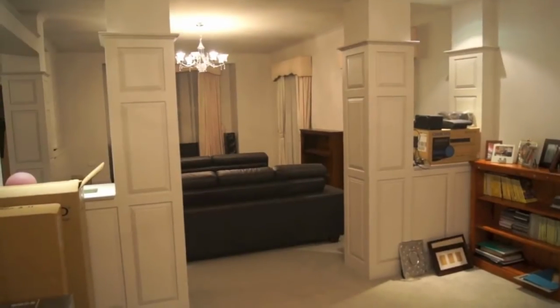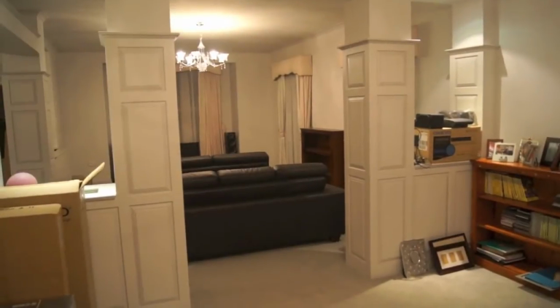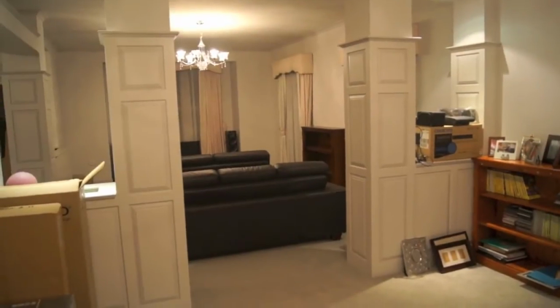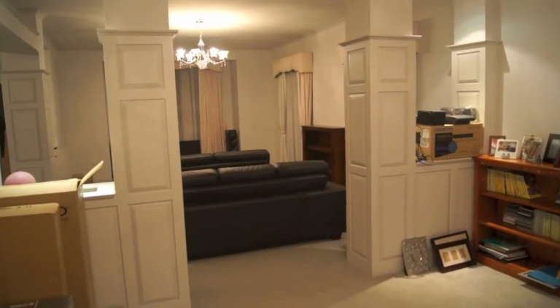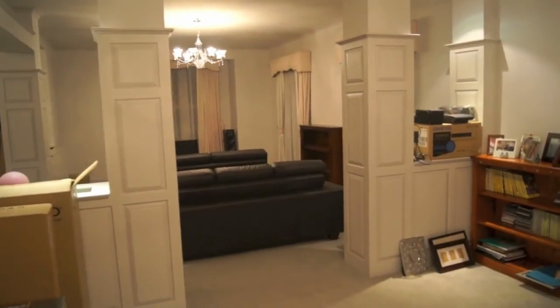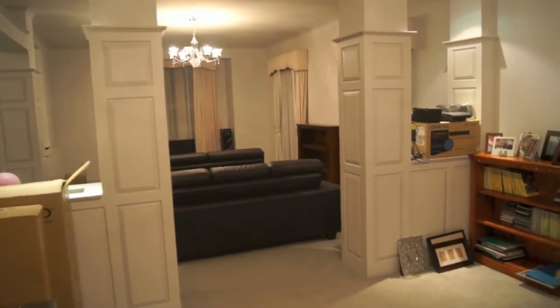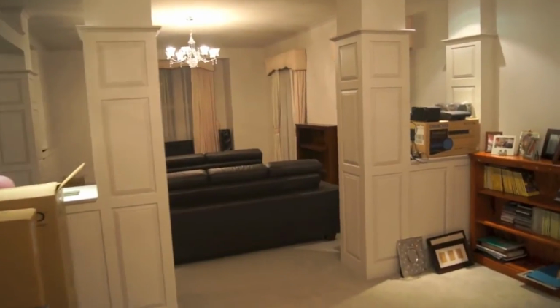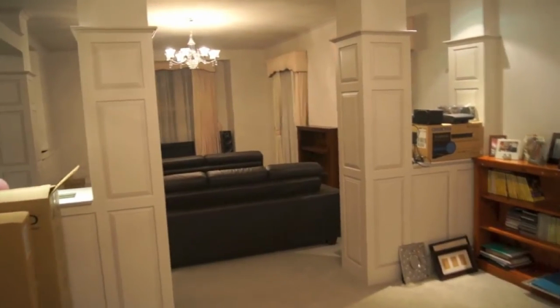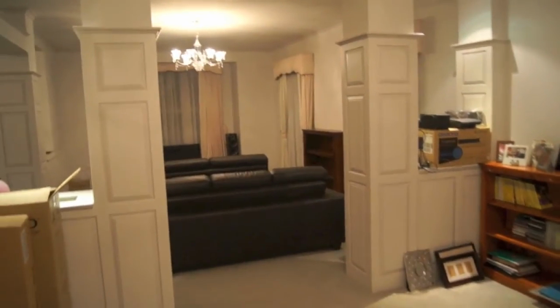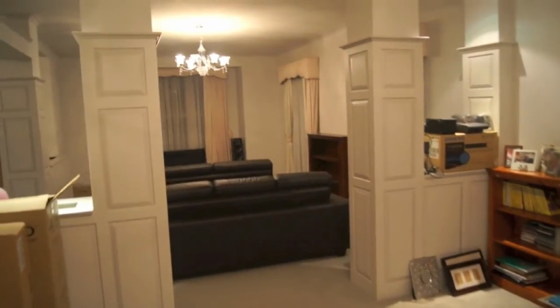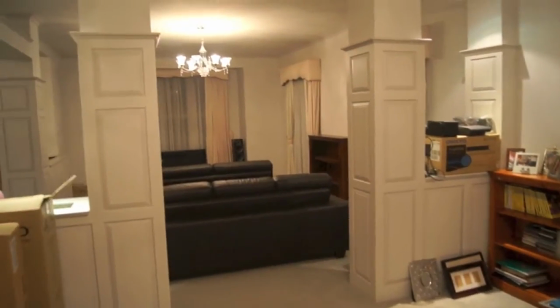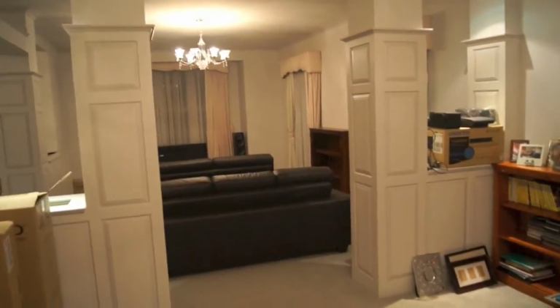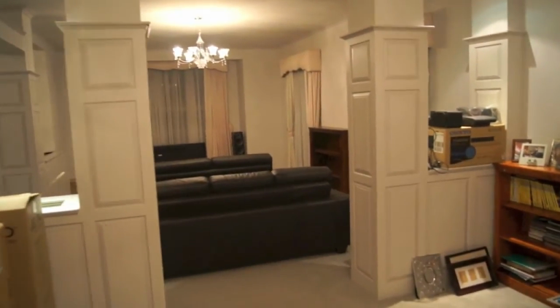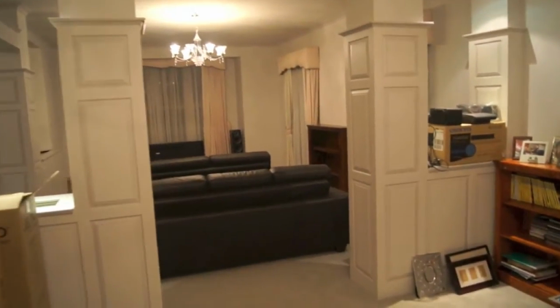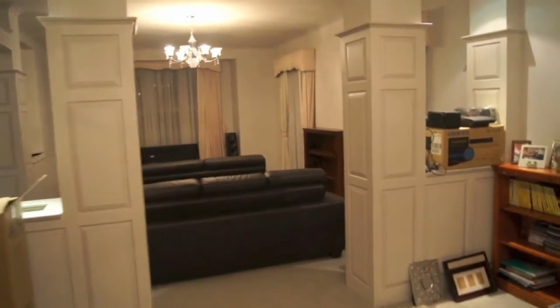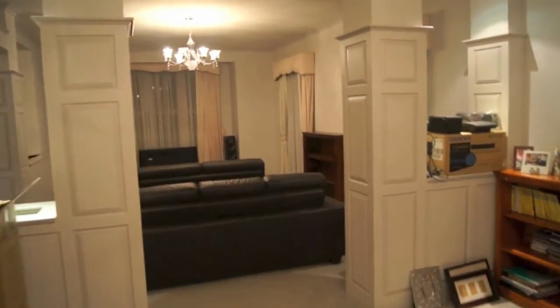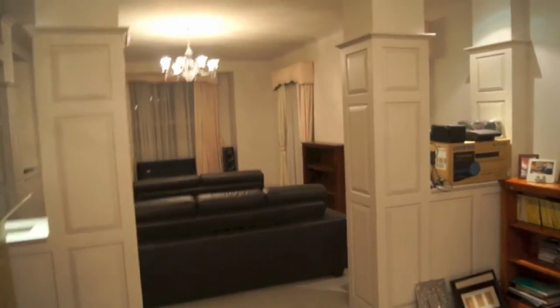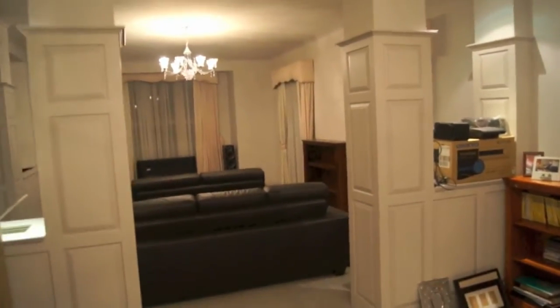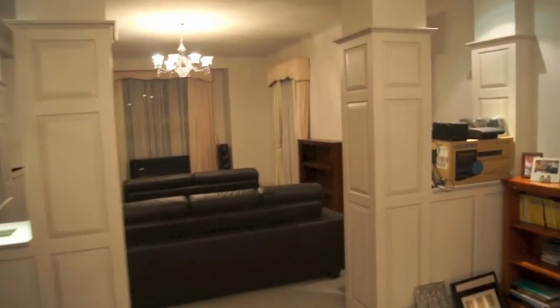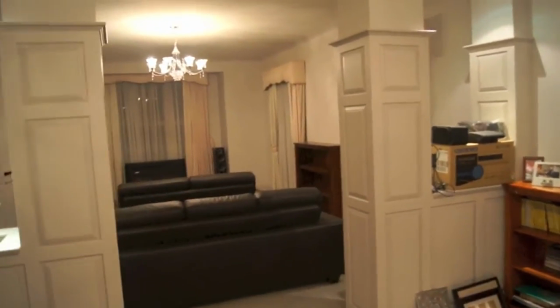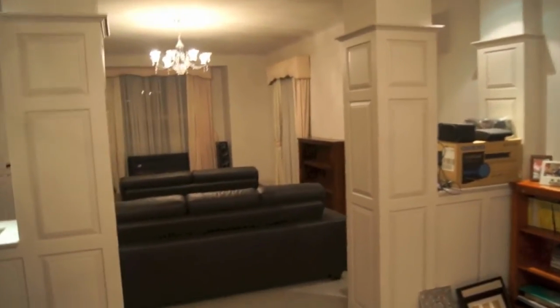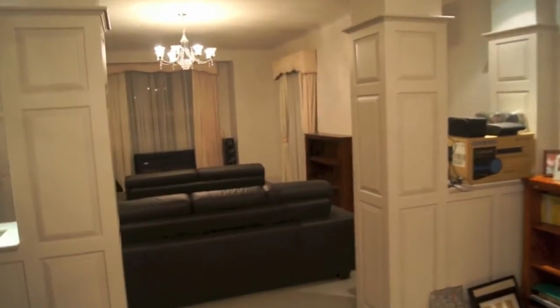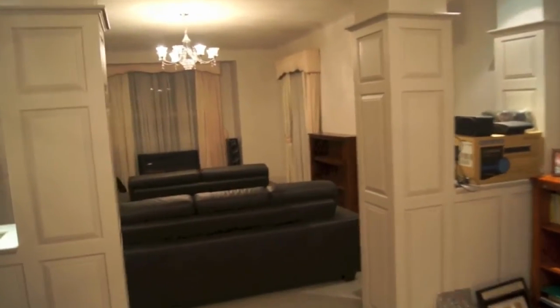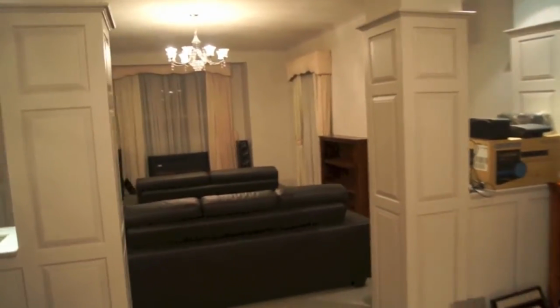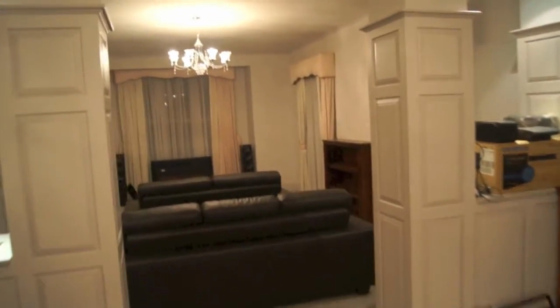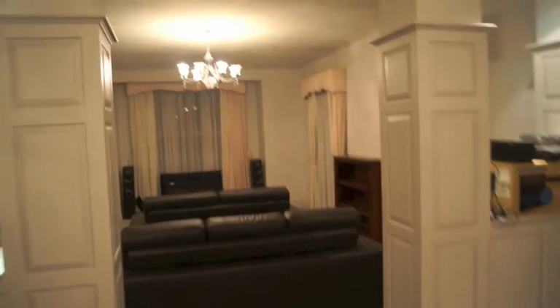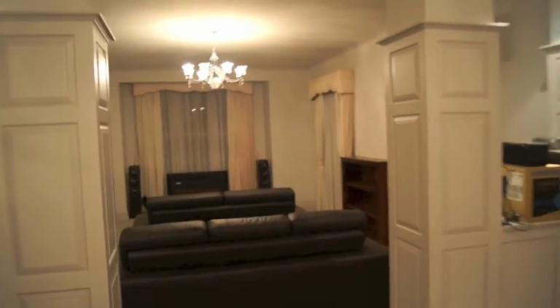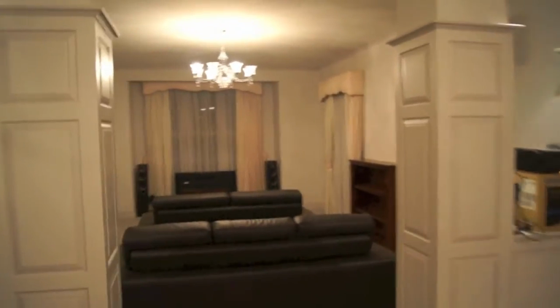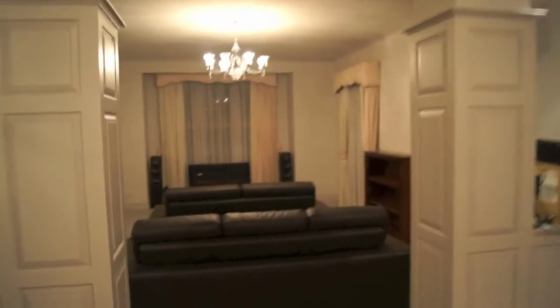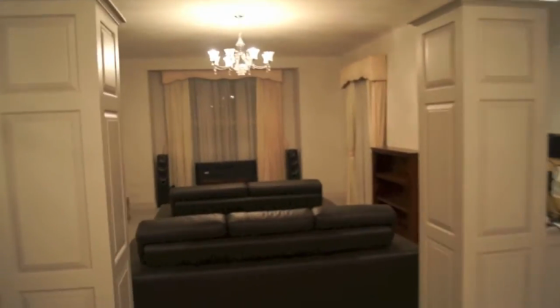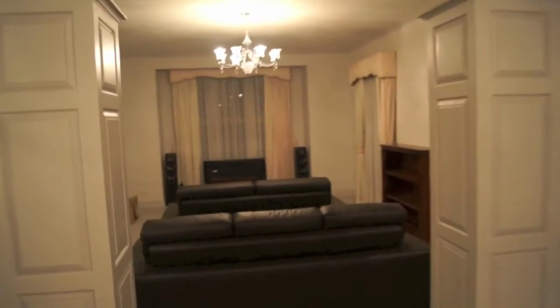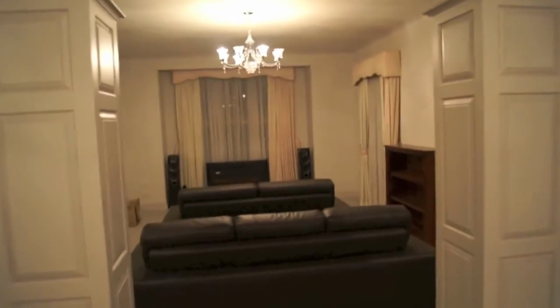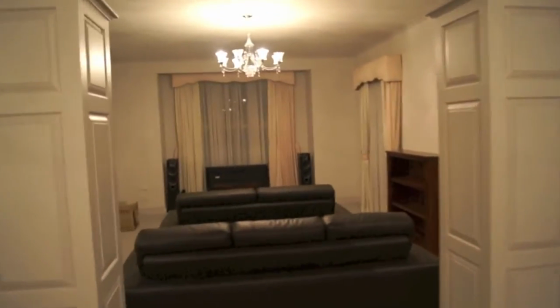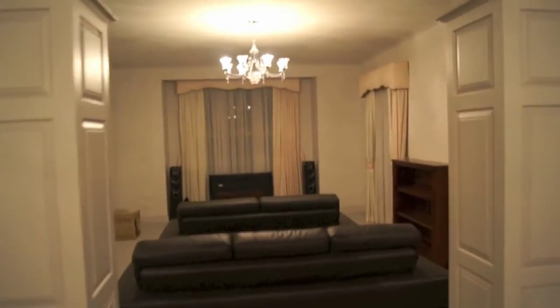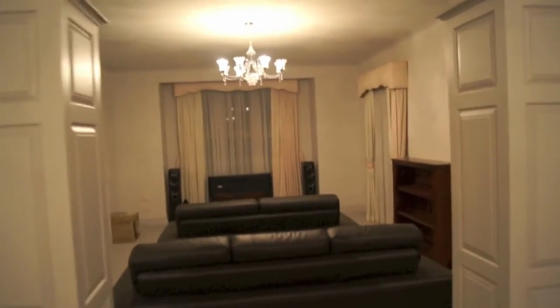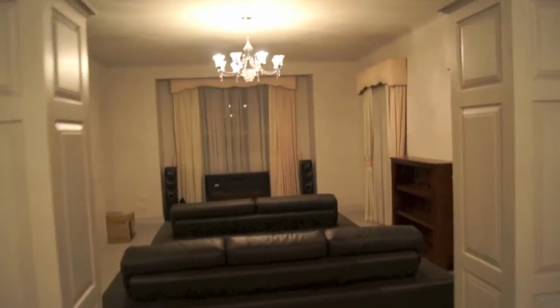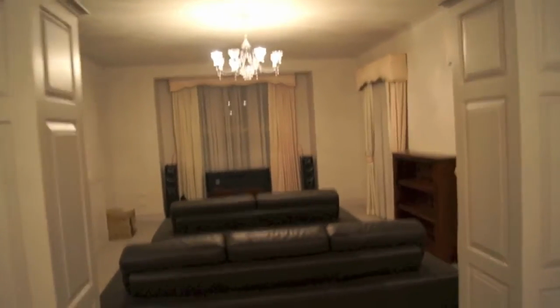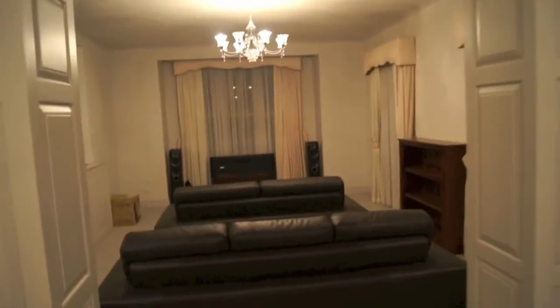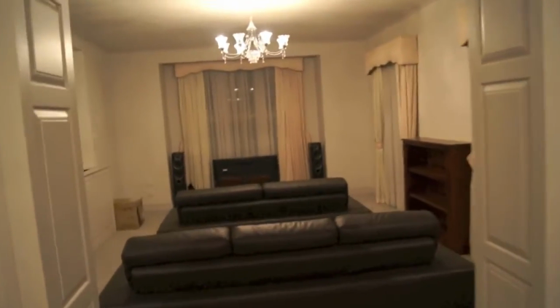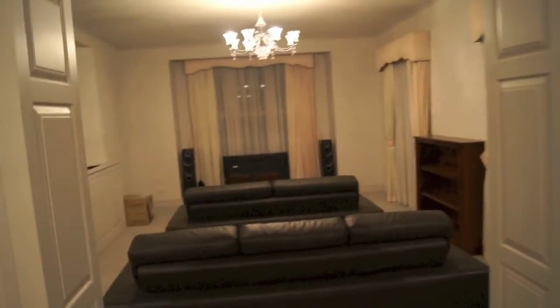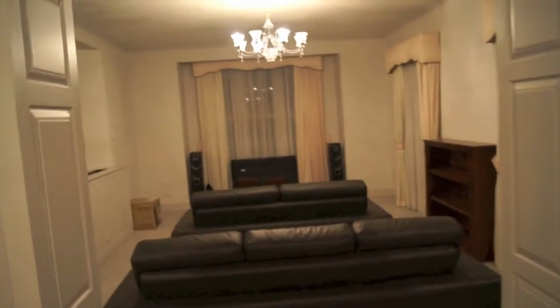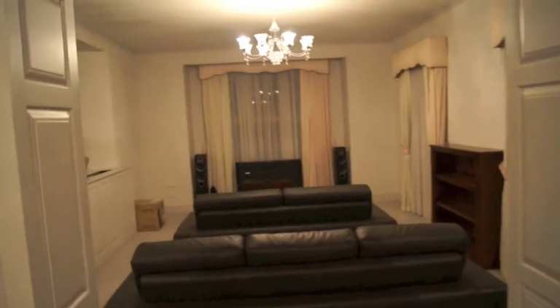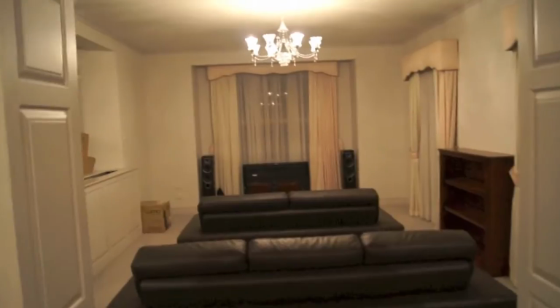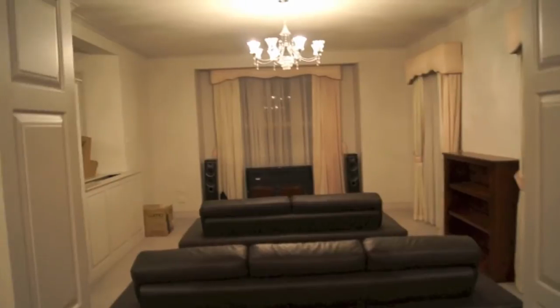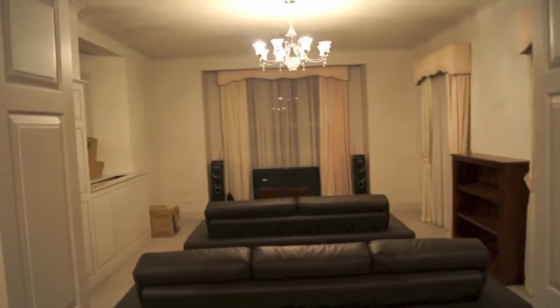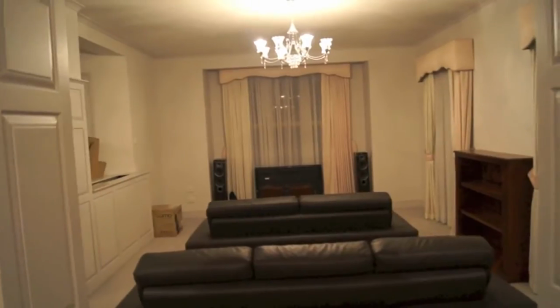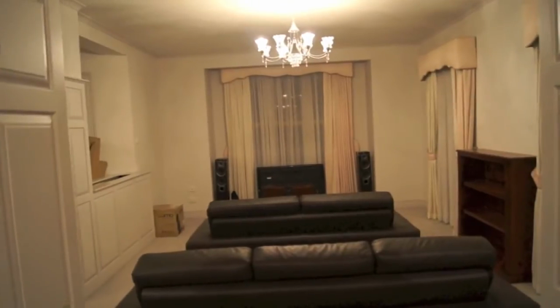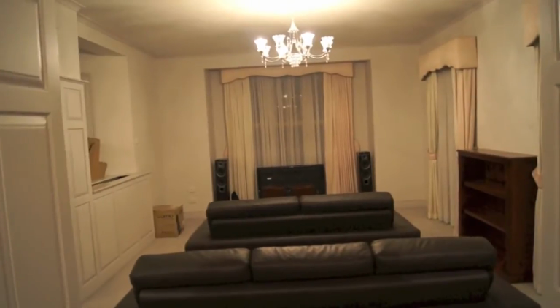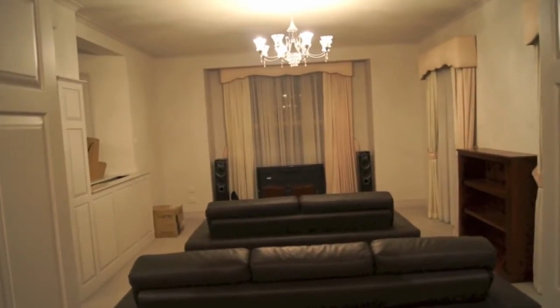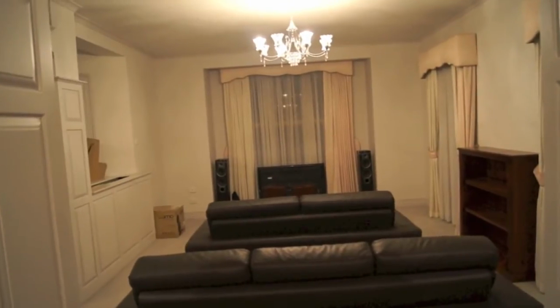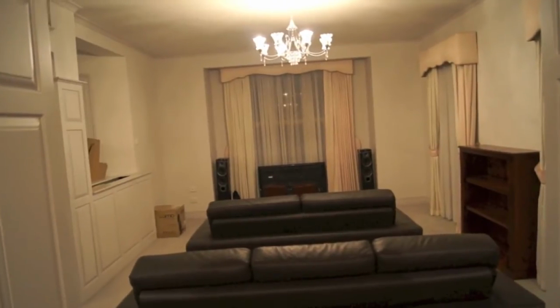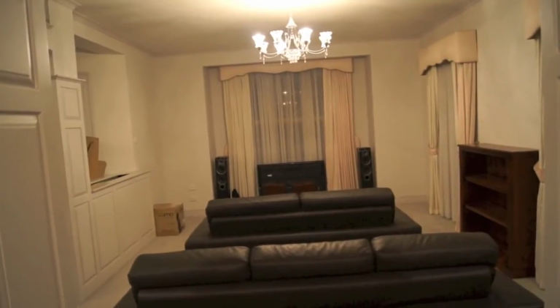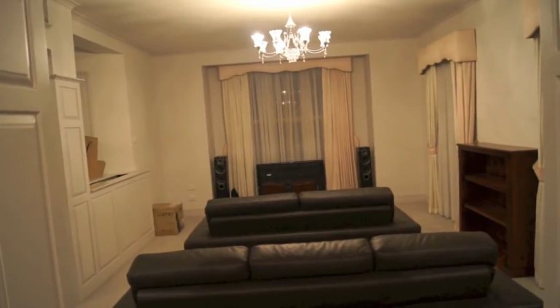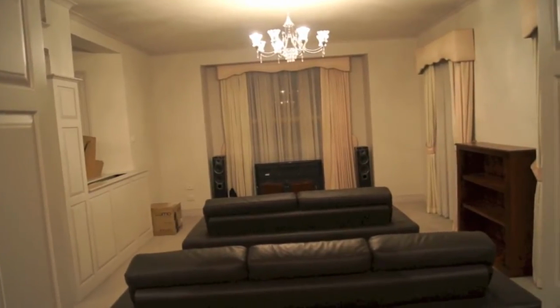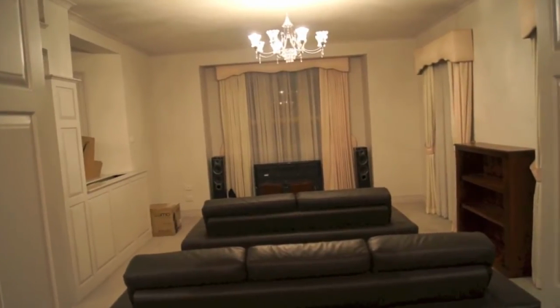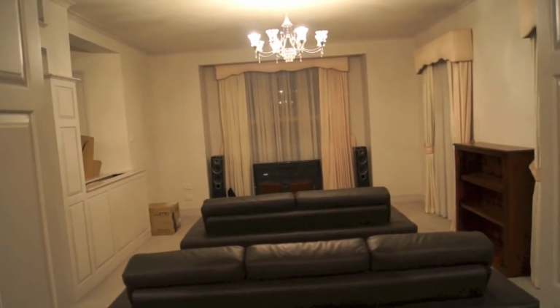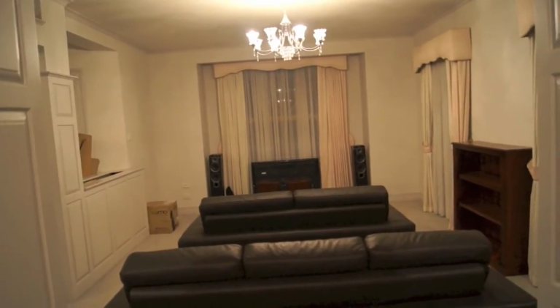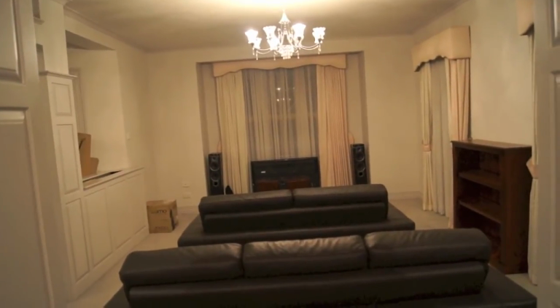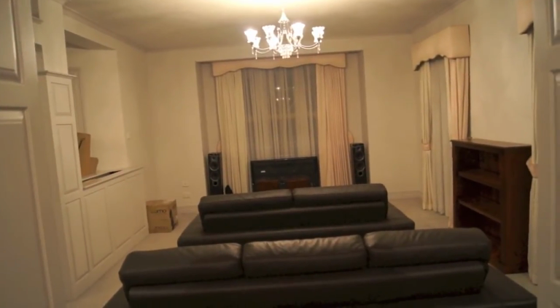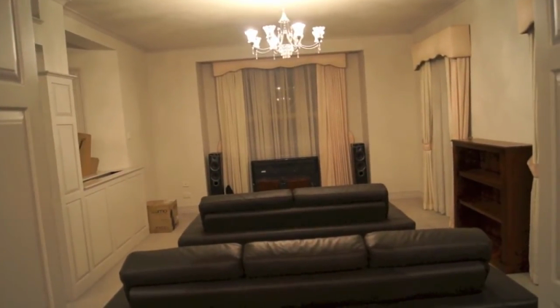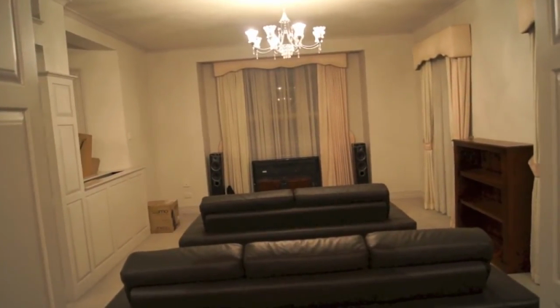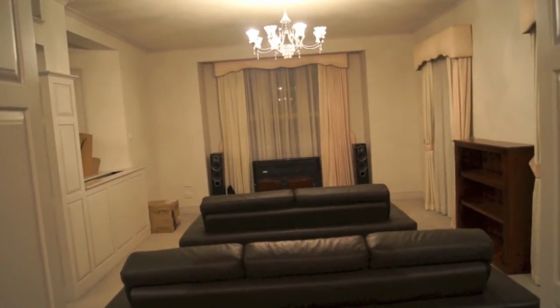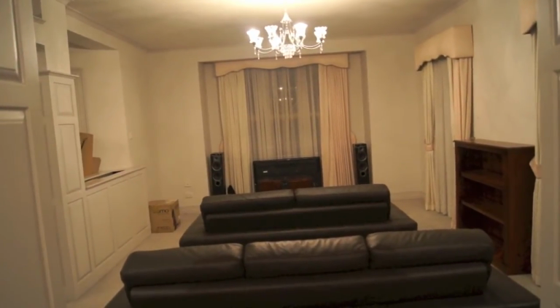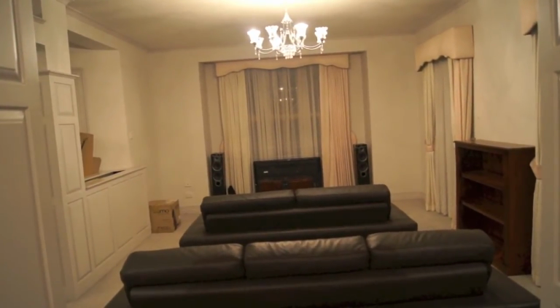Hello YouTube, my name is Chris and this is my next home theatre. Today I'm going to share with you my projects, problems, and ideas.